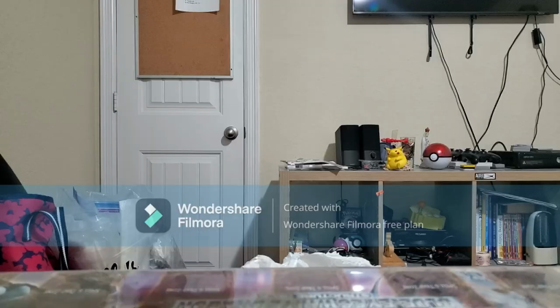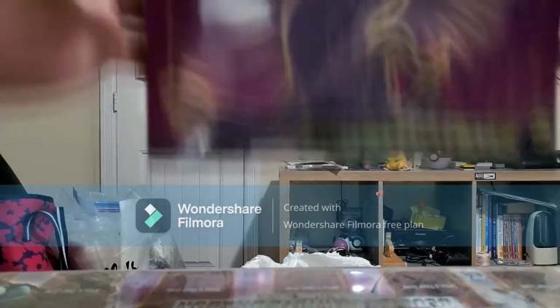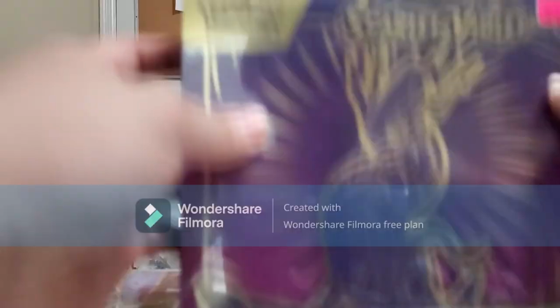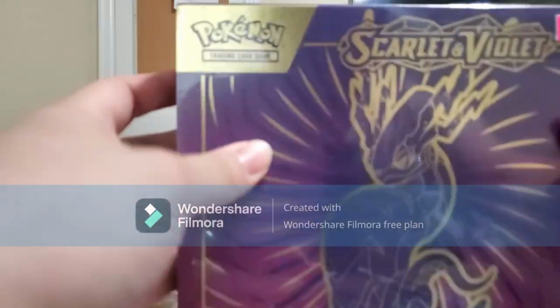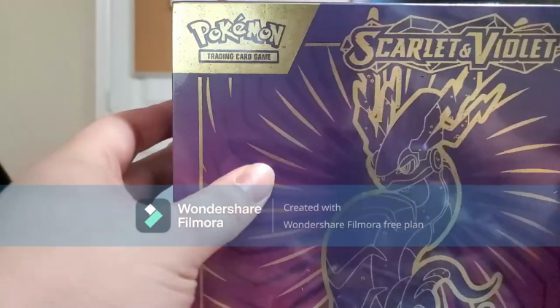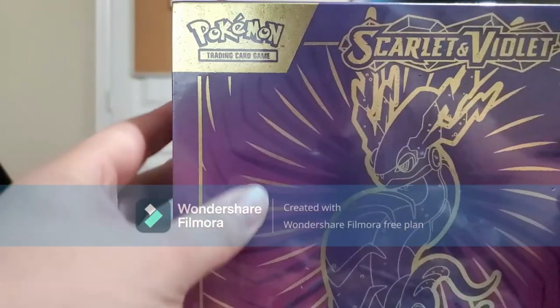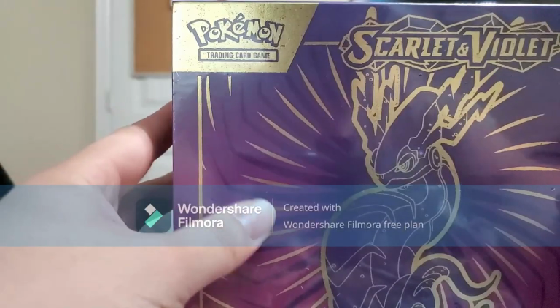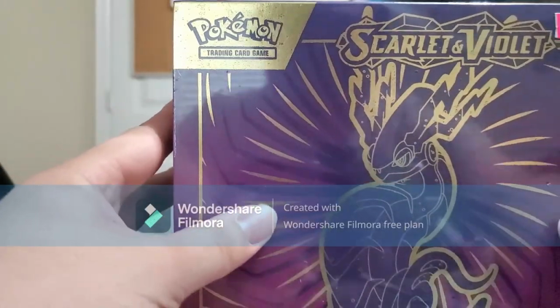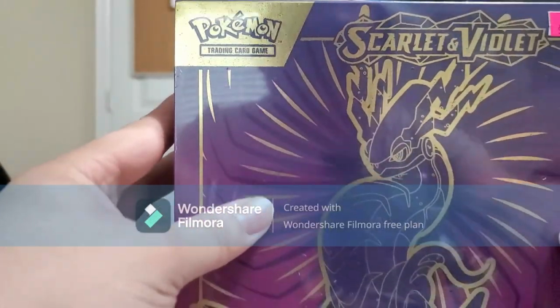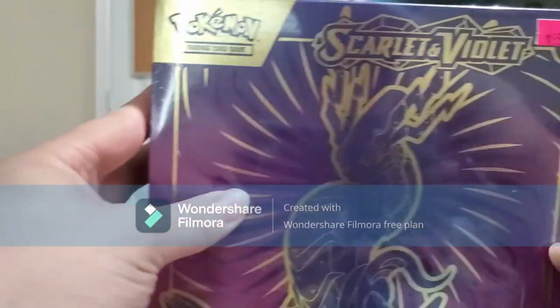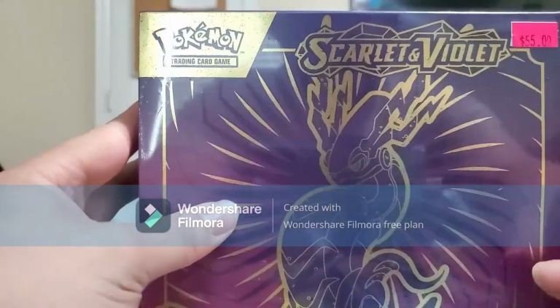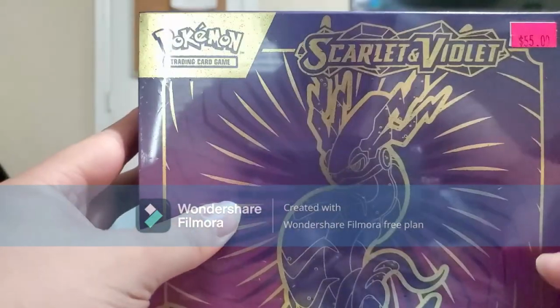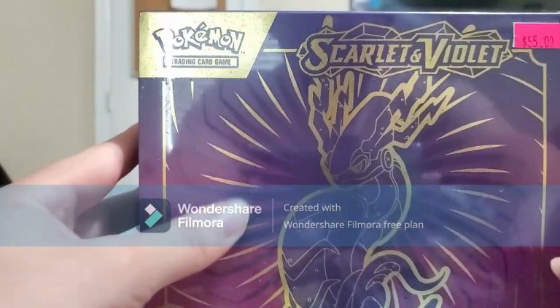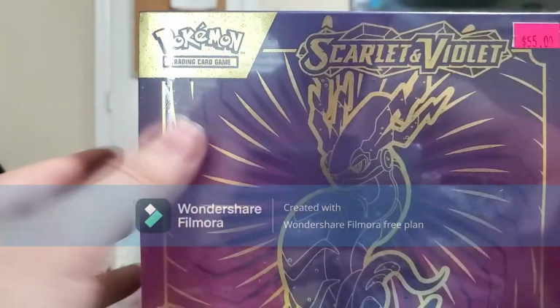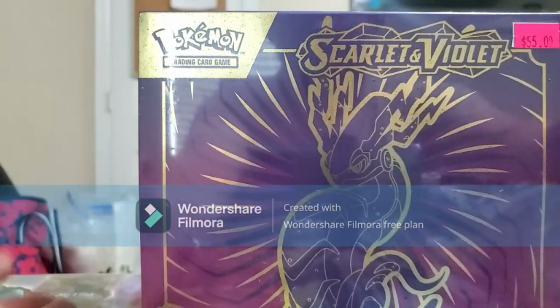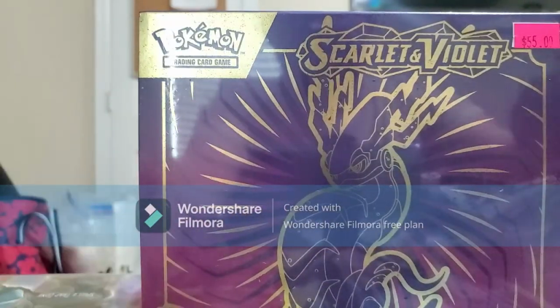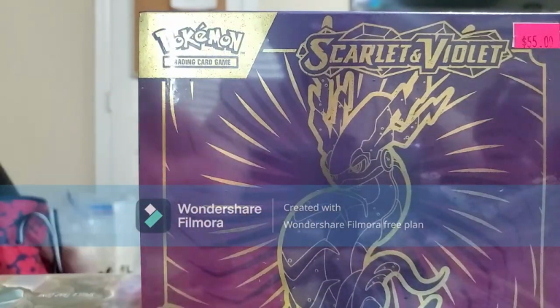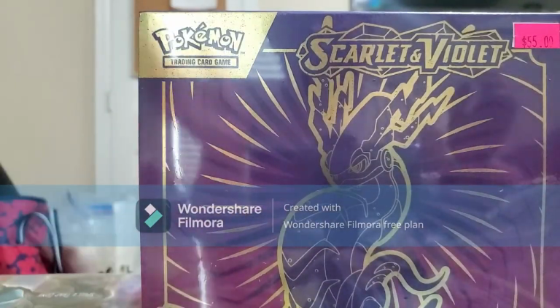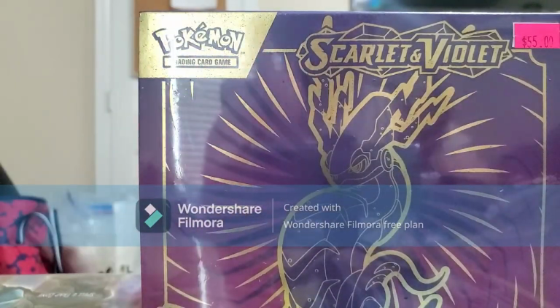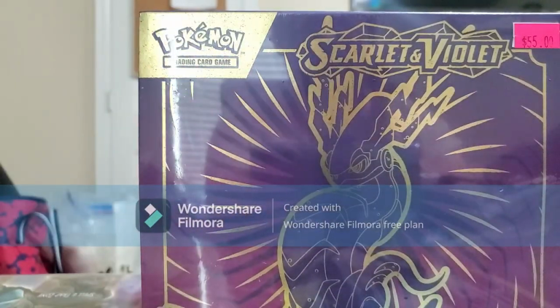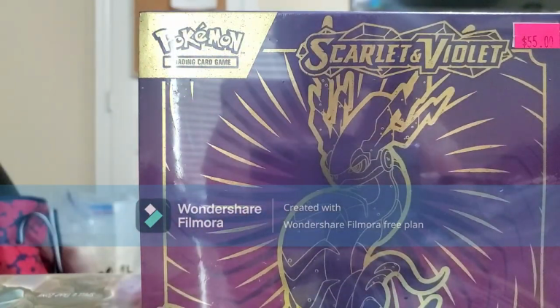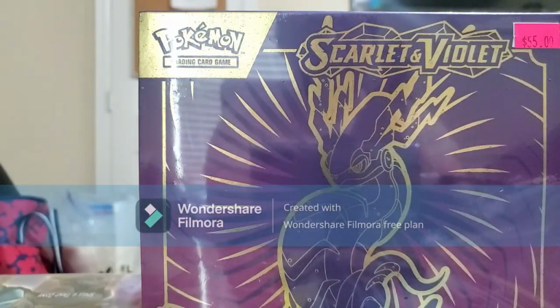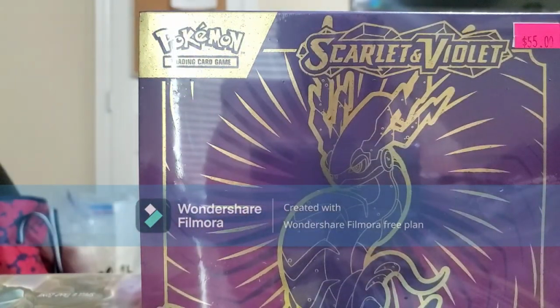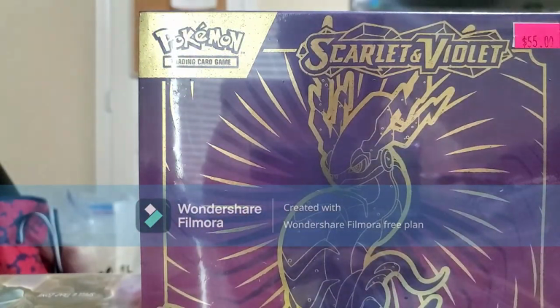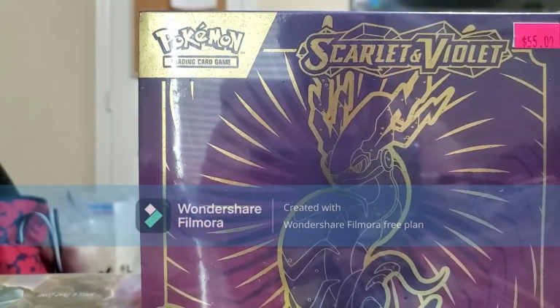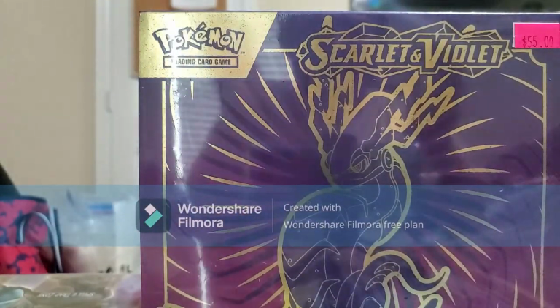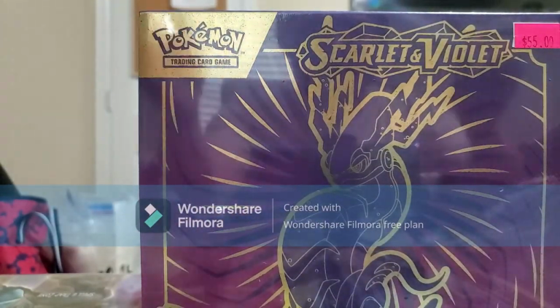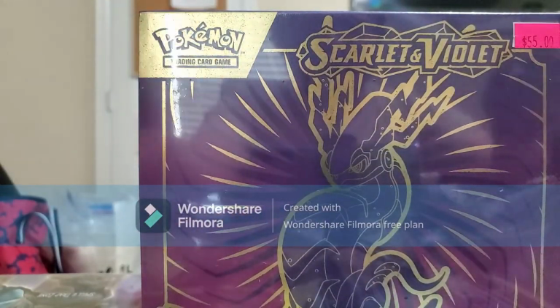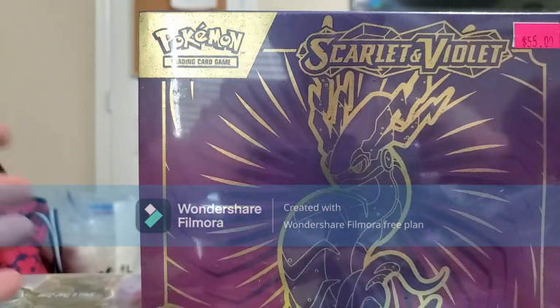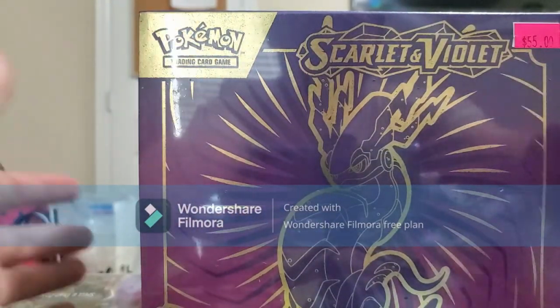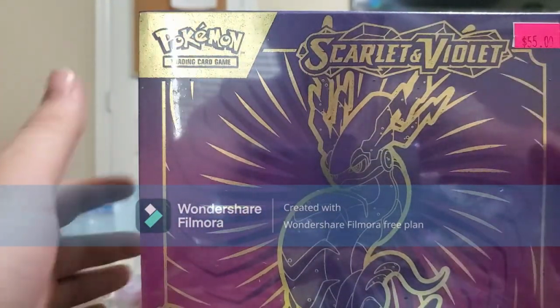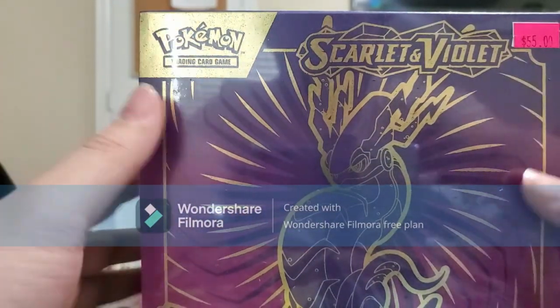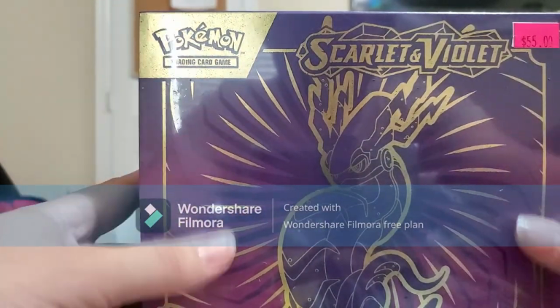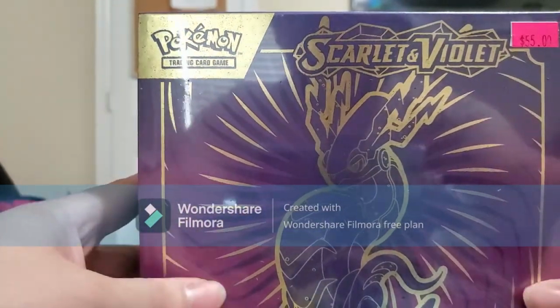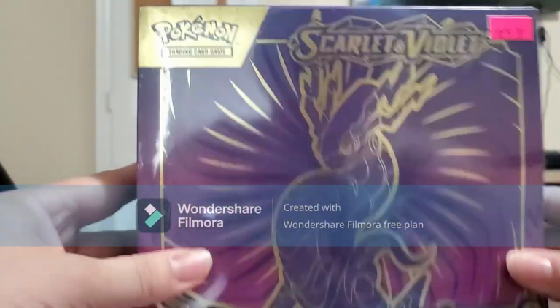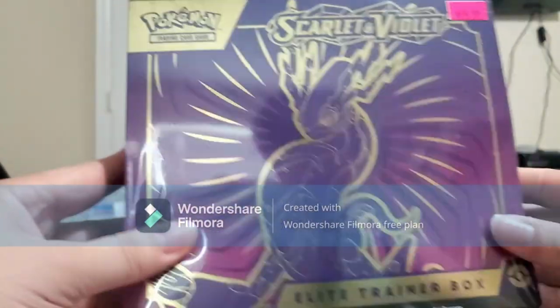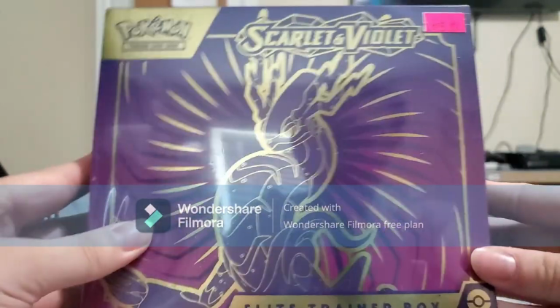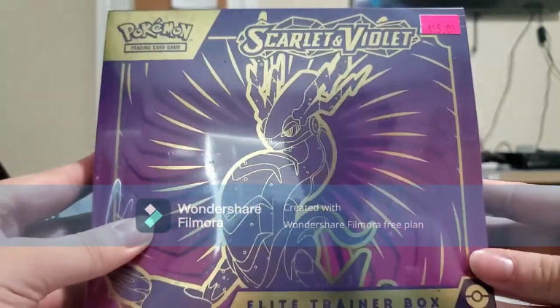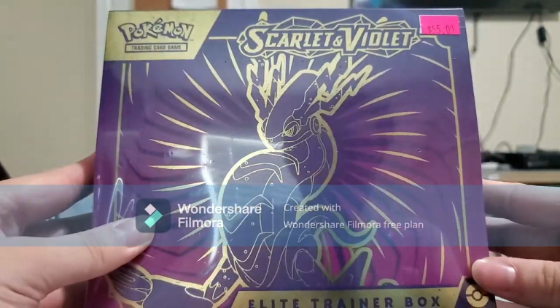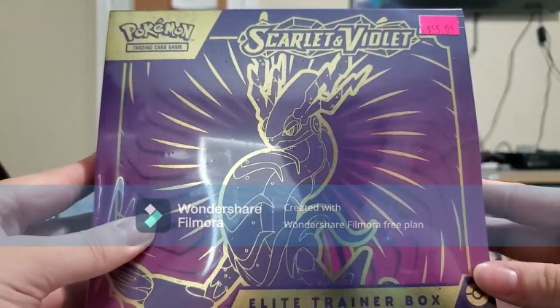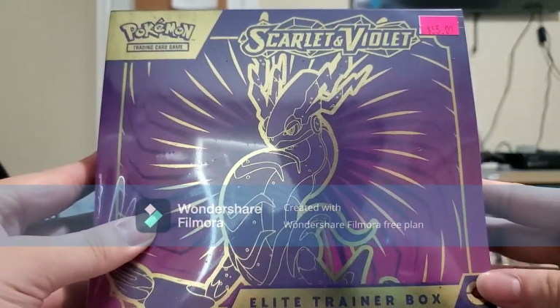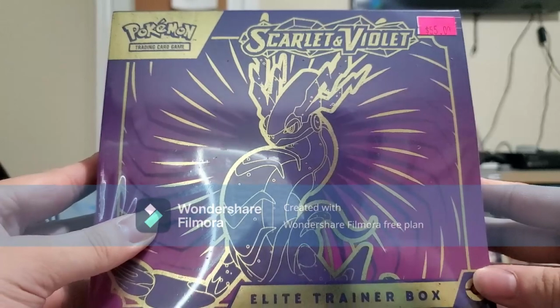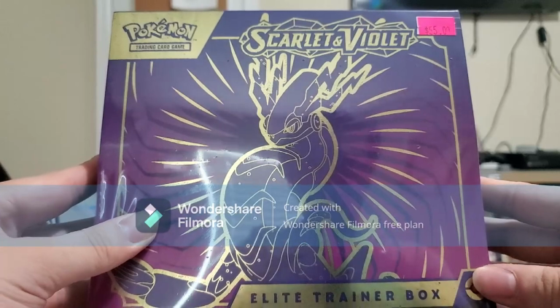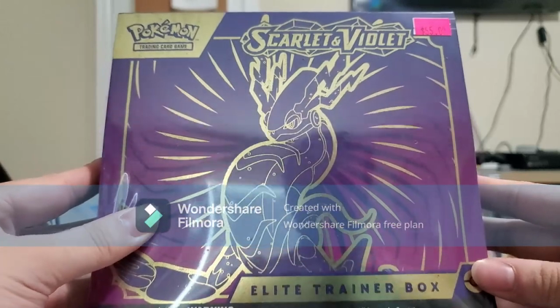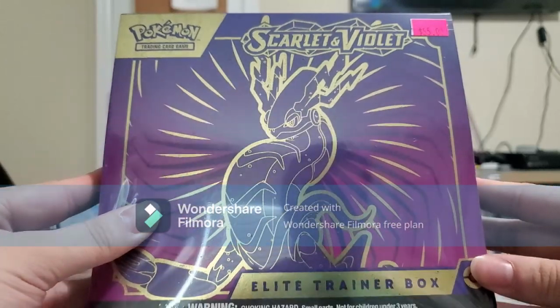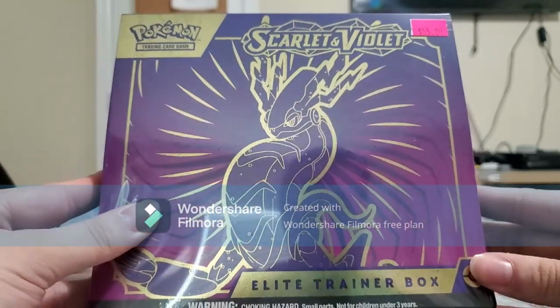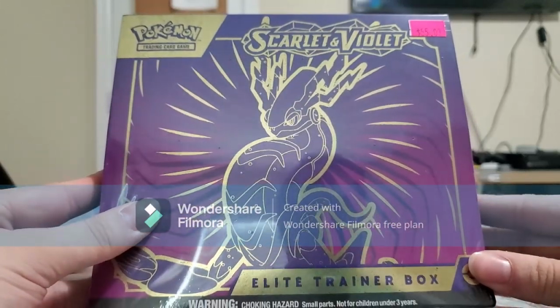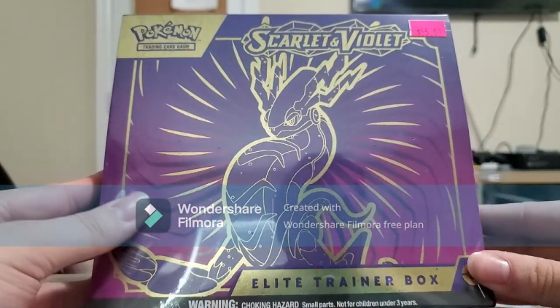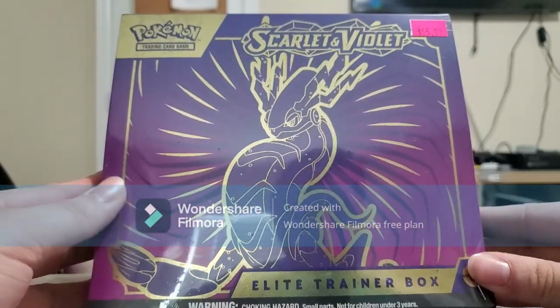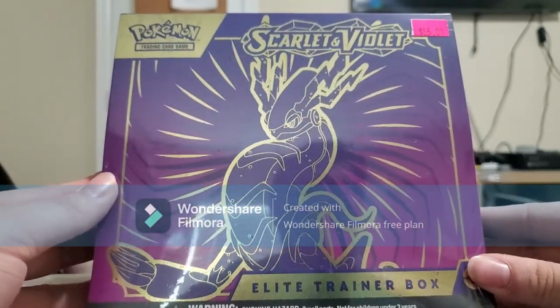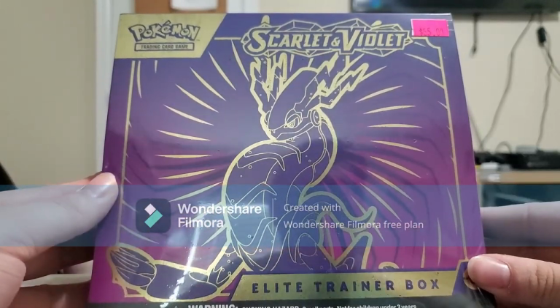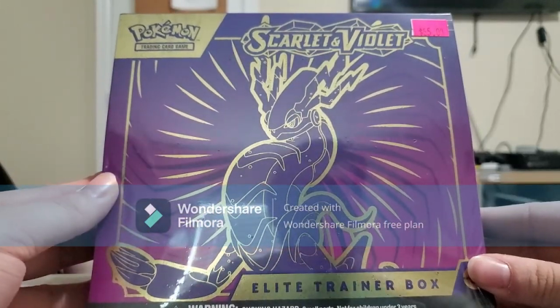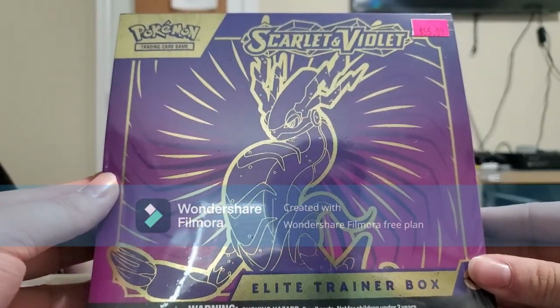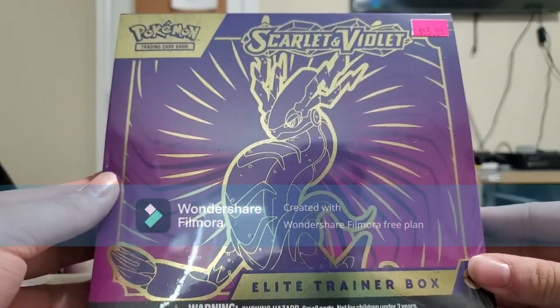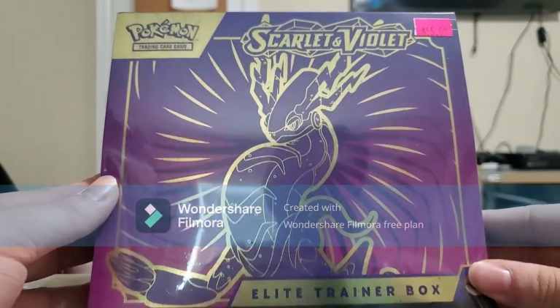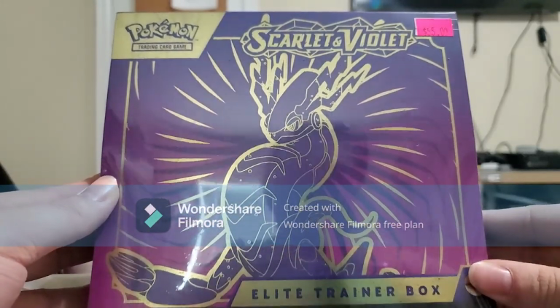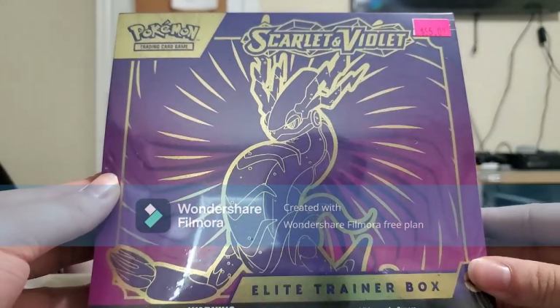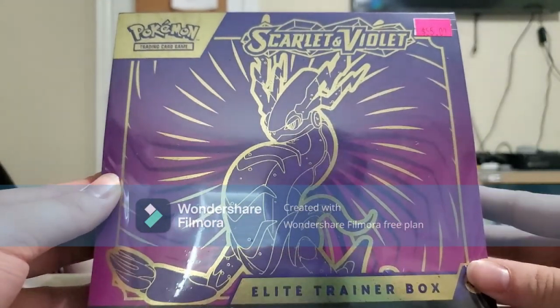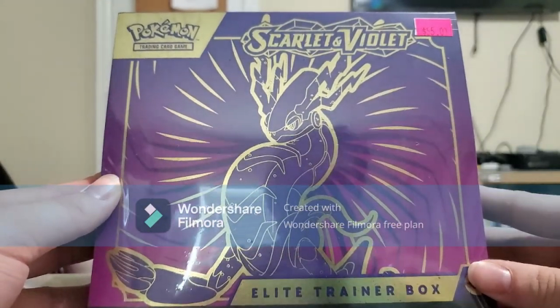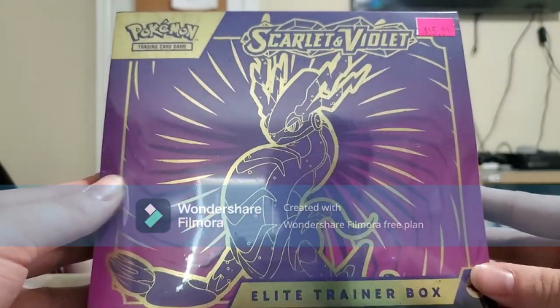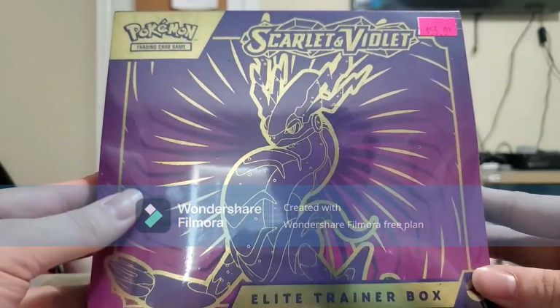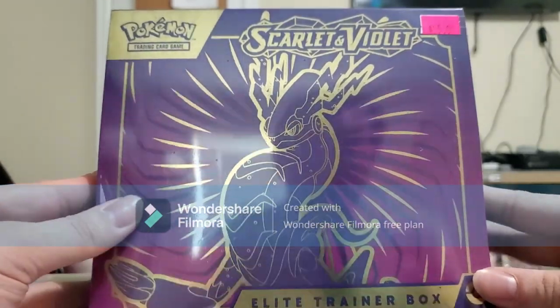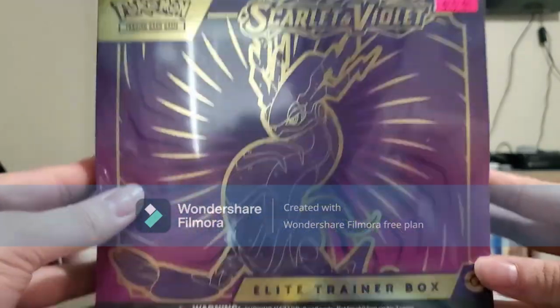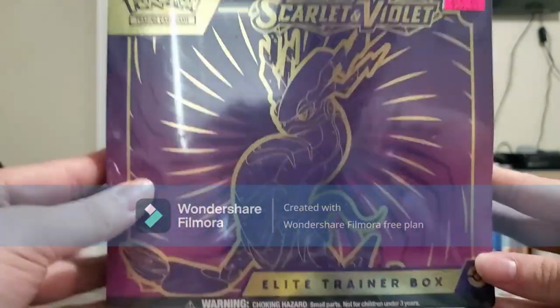What is up guys, my name is Pokemon Trainer Shihan. Today we have another unboxing — the Scarlet and Violet Elite Trainer Box.